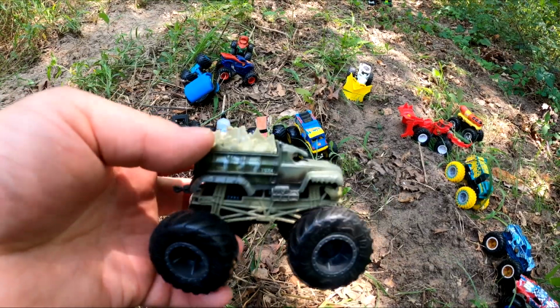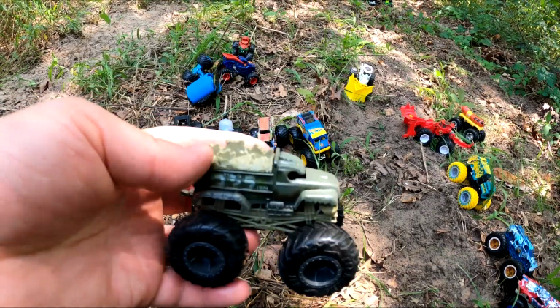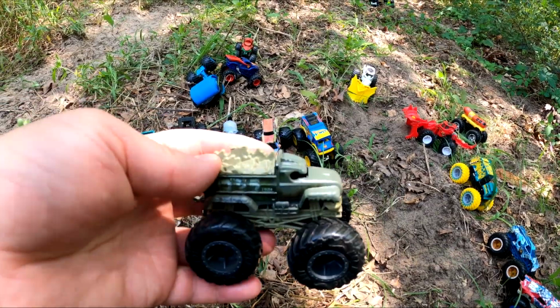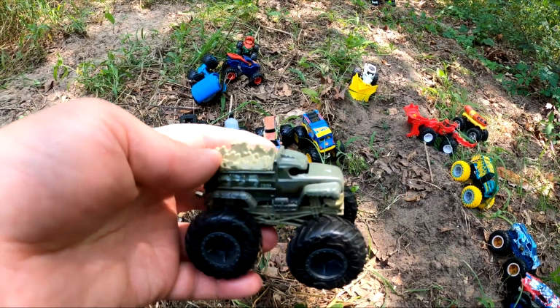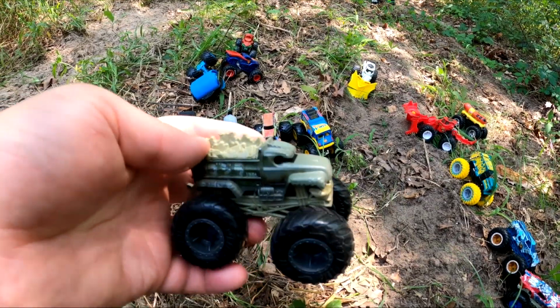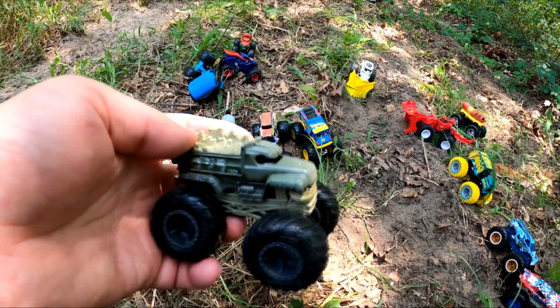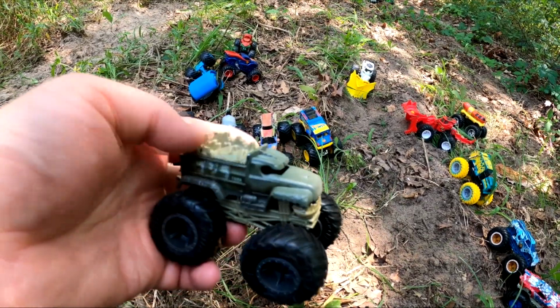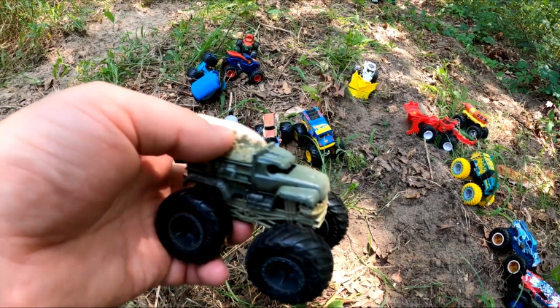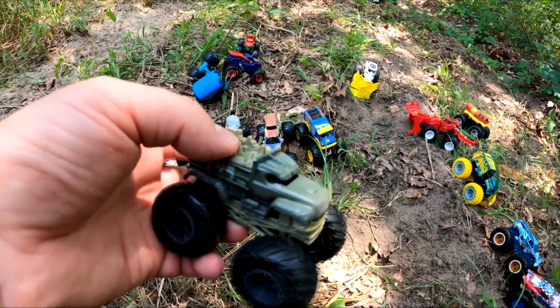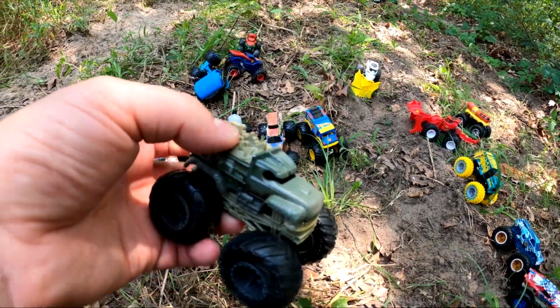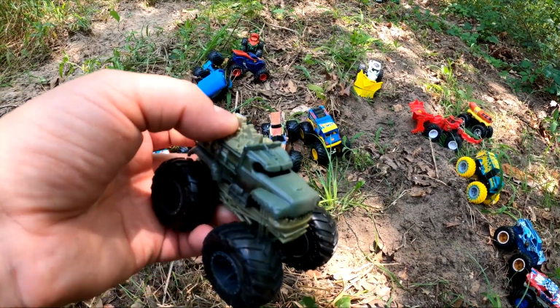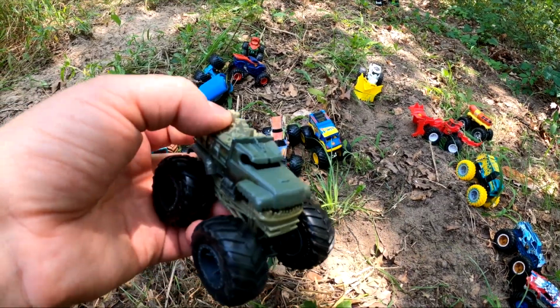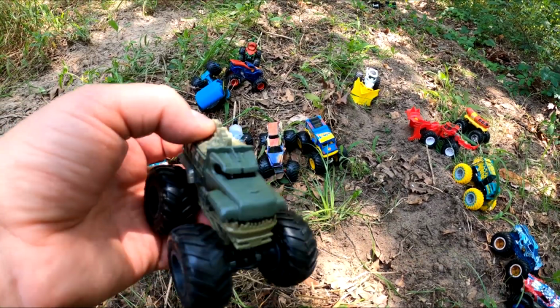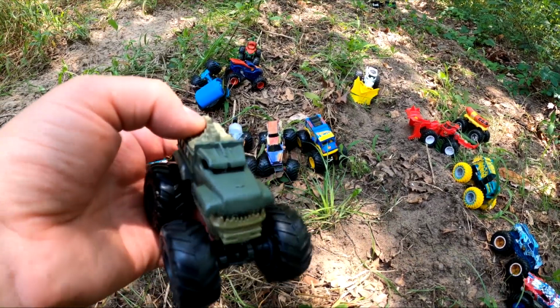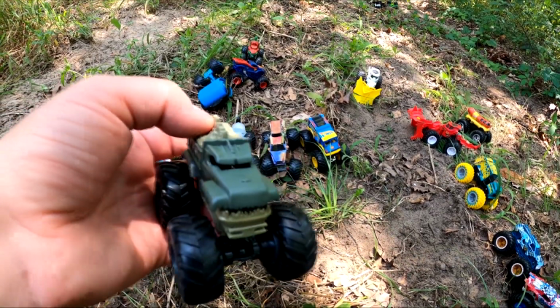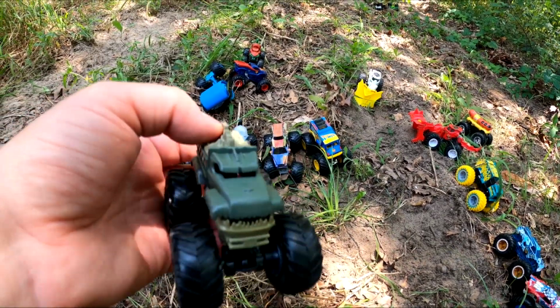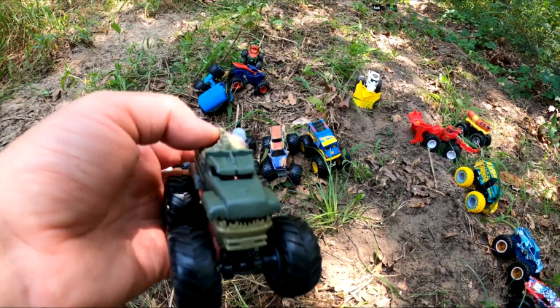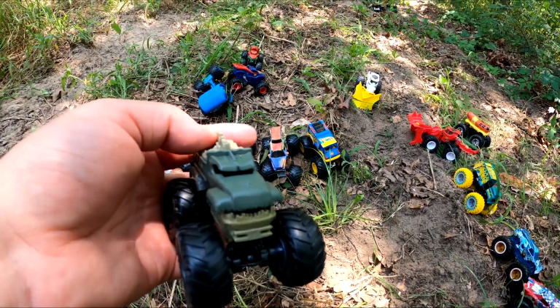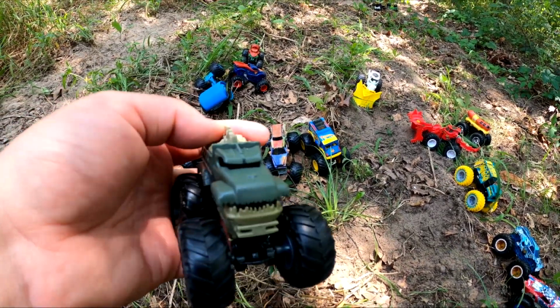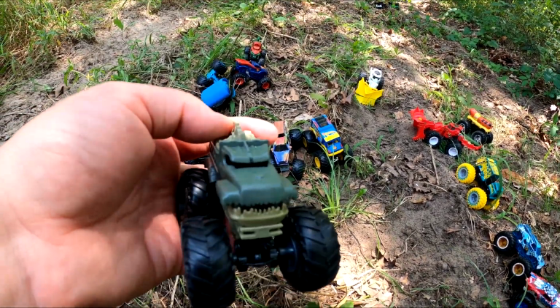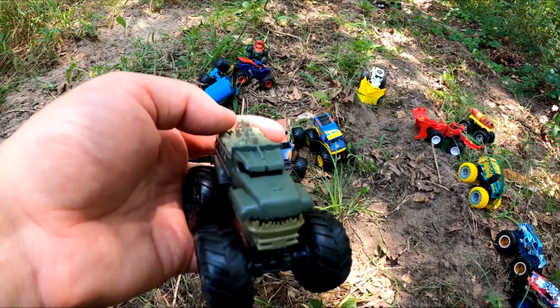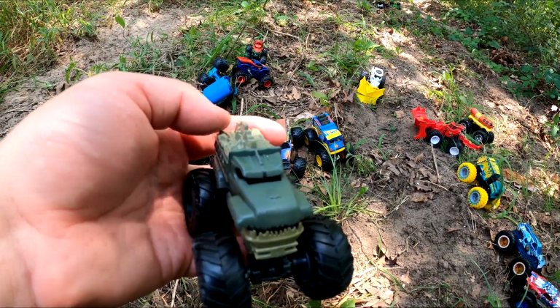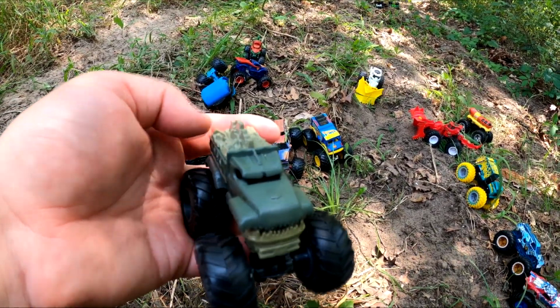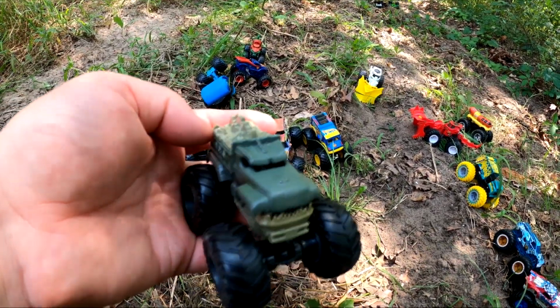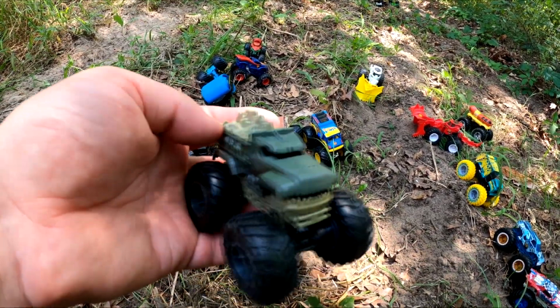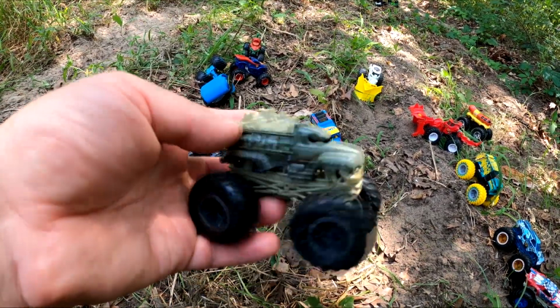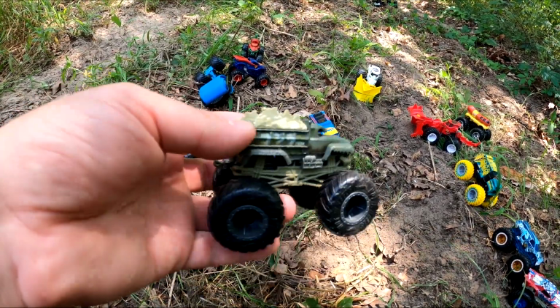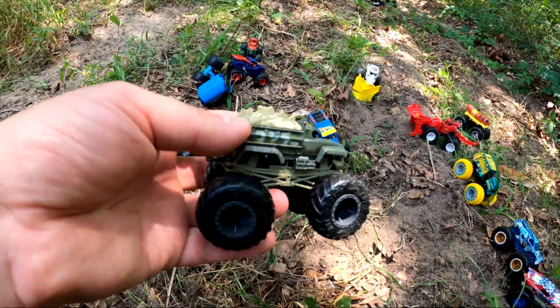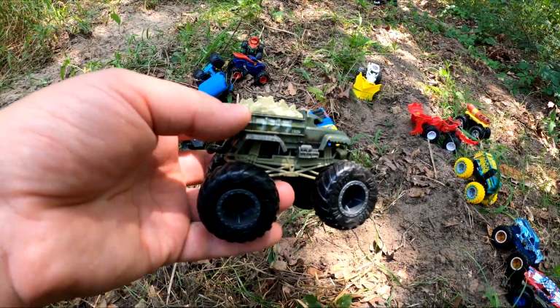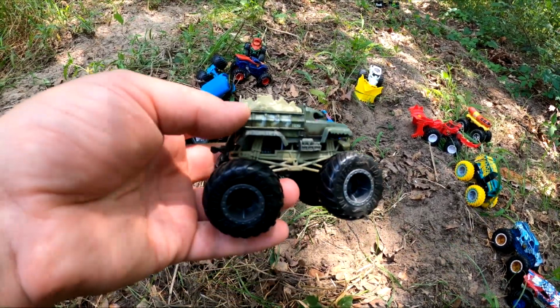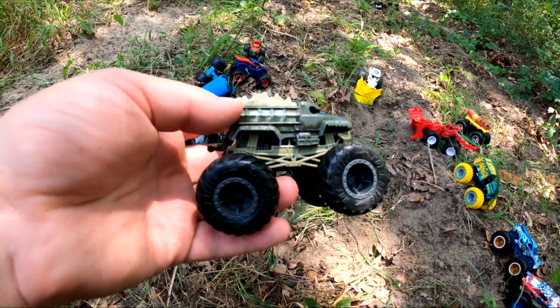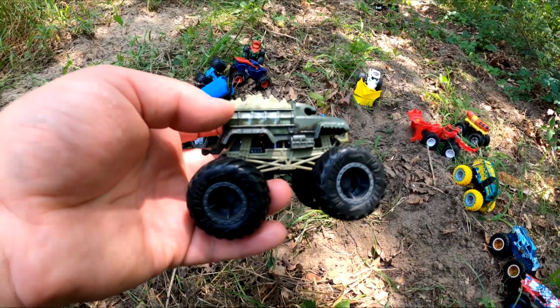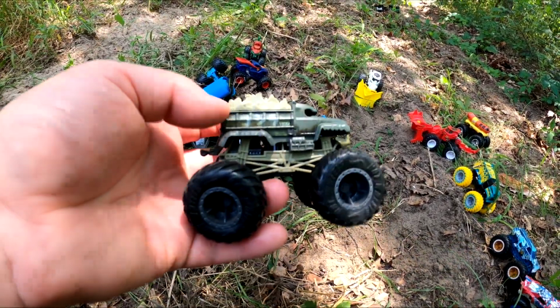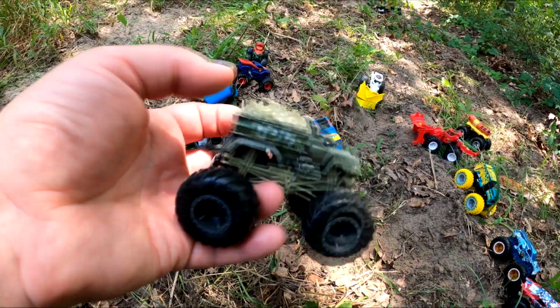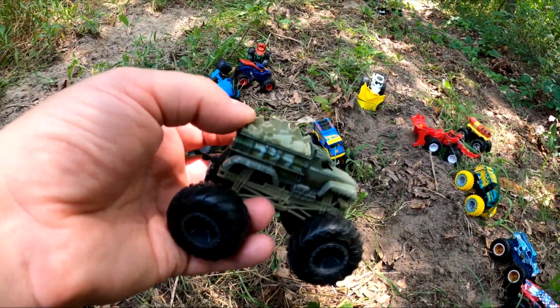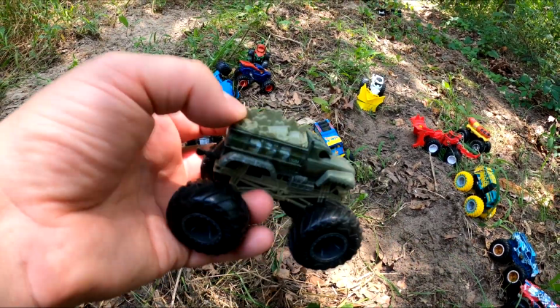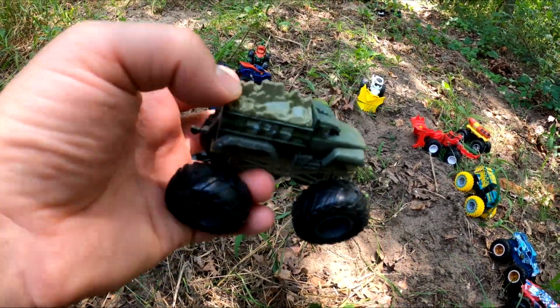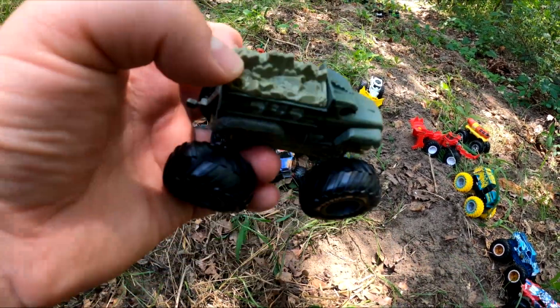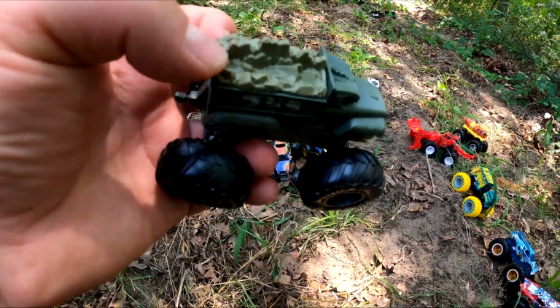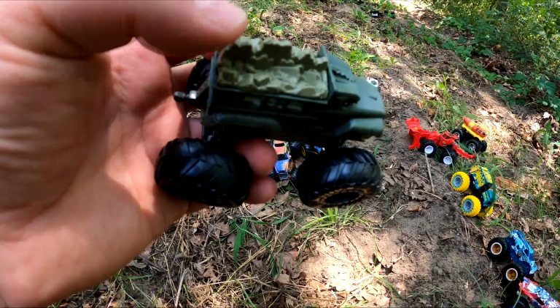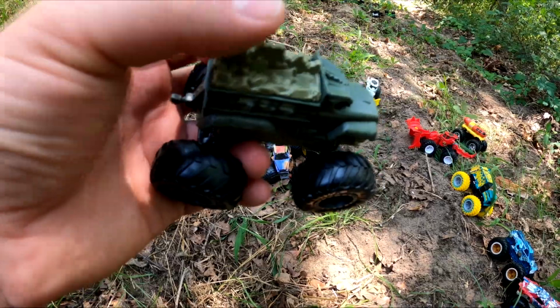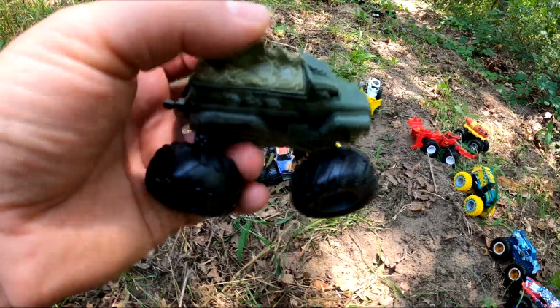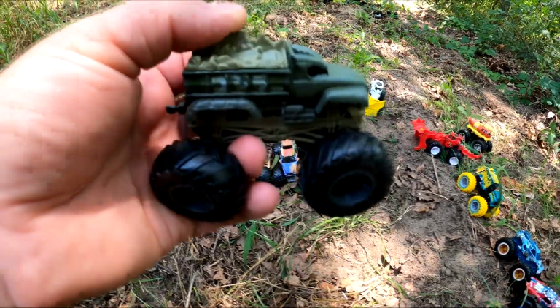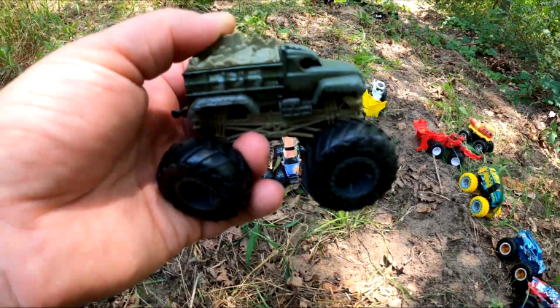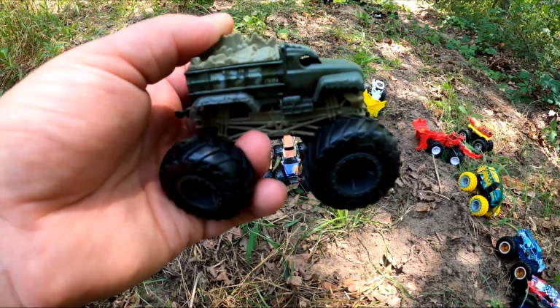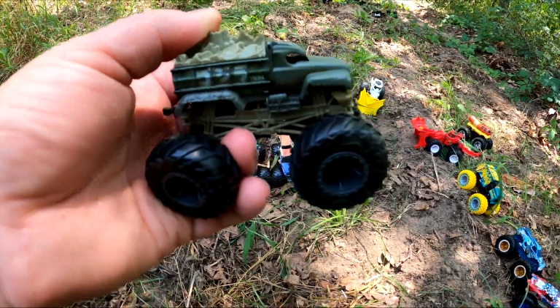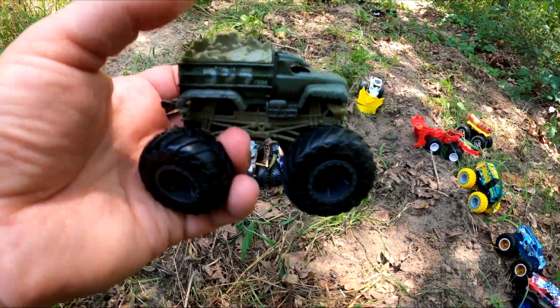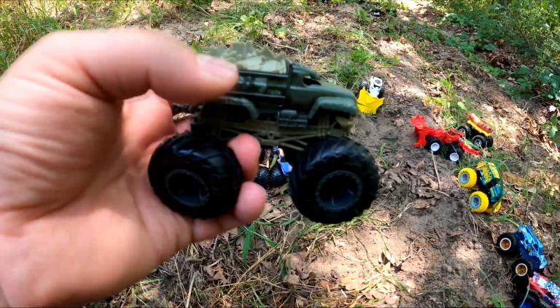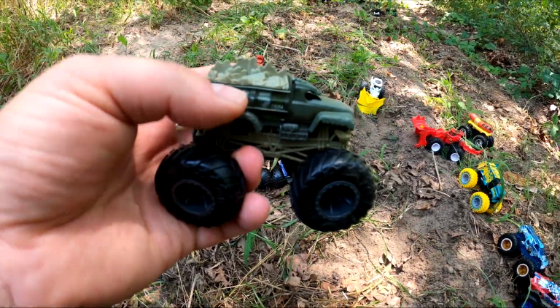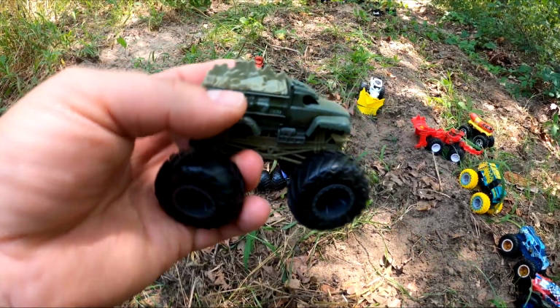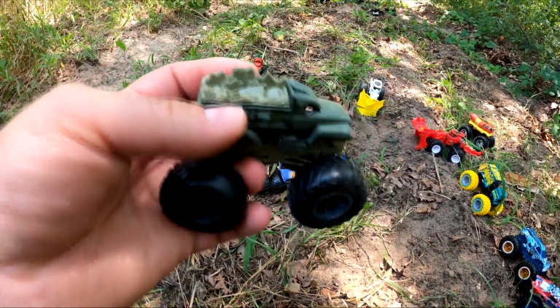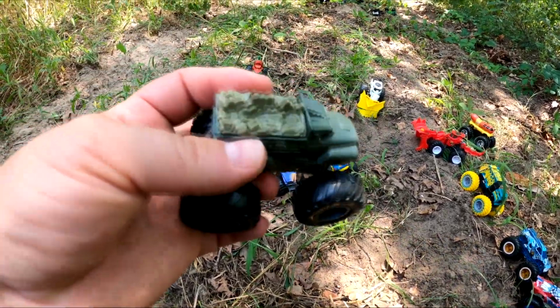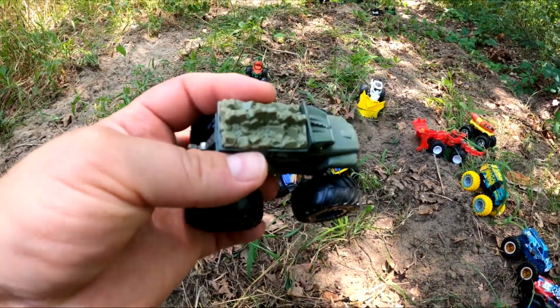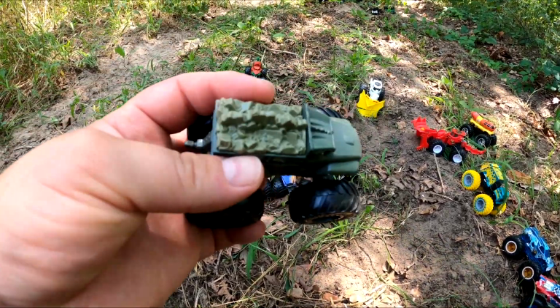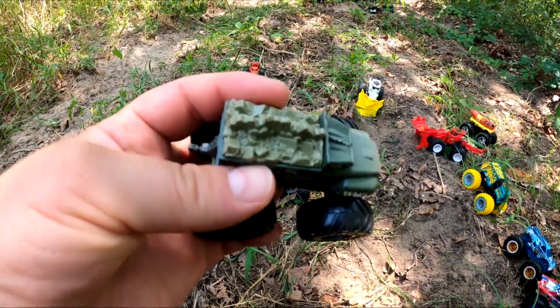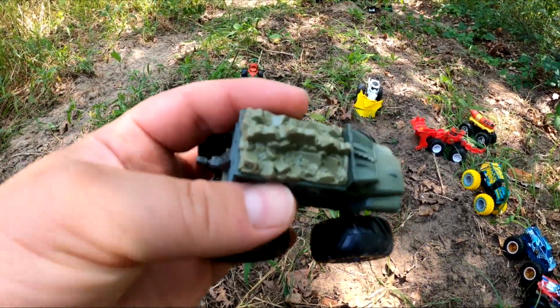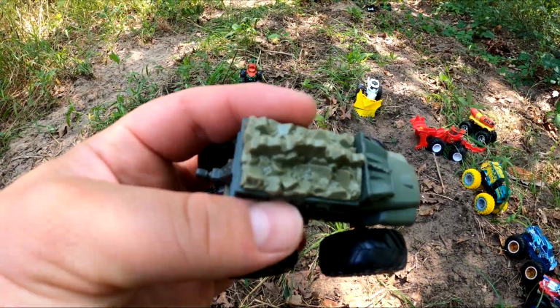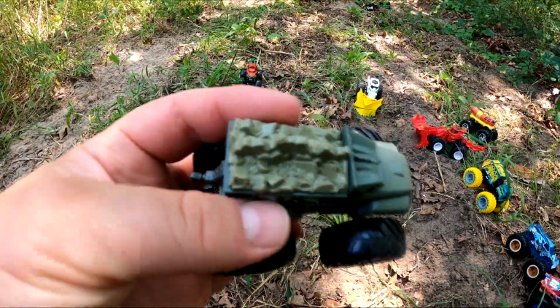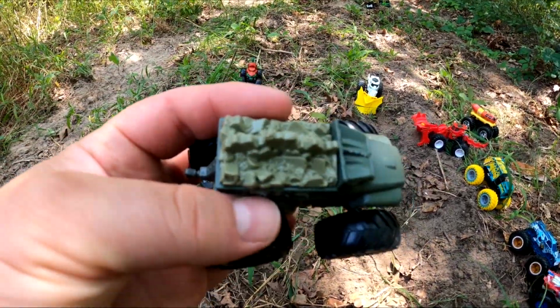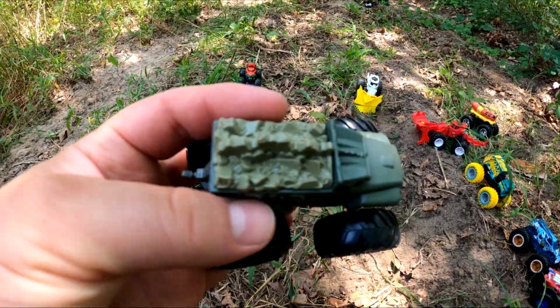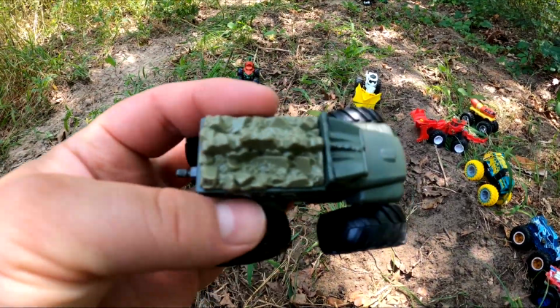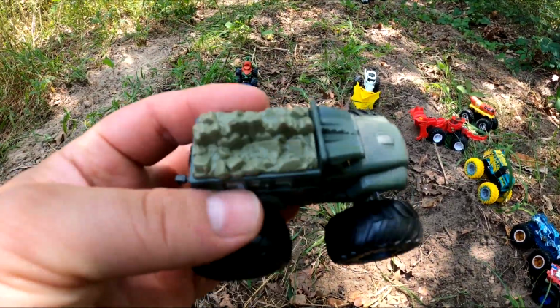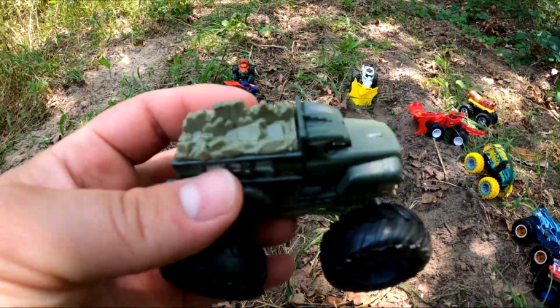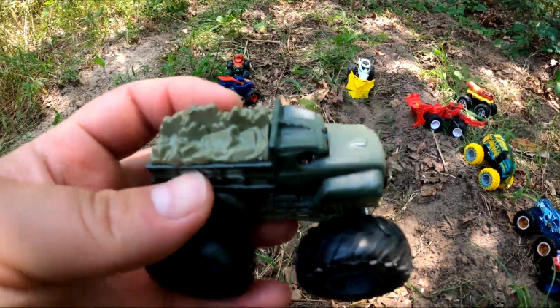It's Godzilla! That's another really cool monster truck. What's it carrying? I don't know — it looks like a bunch of rocks.